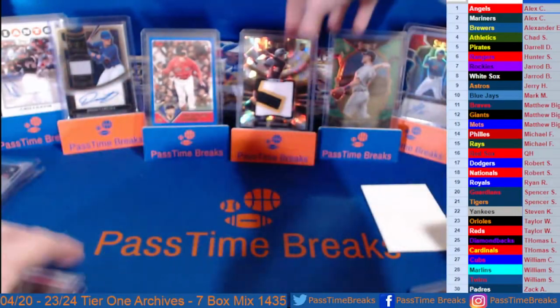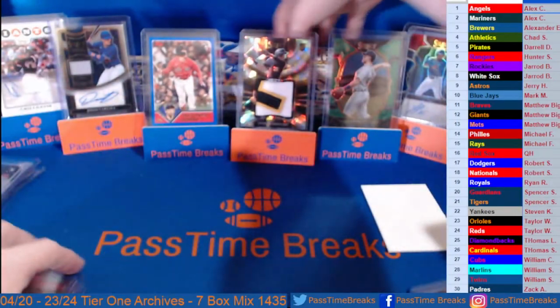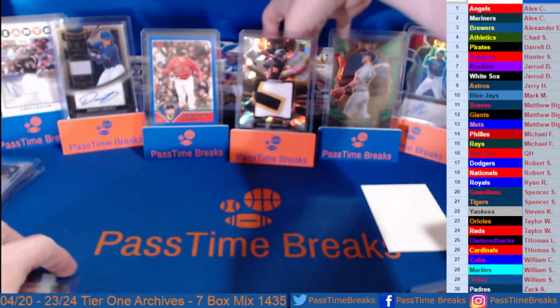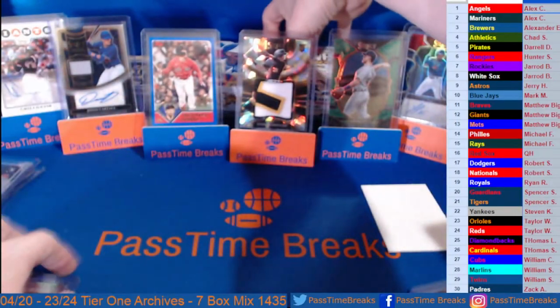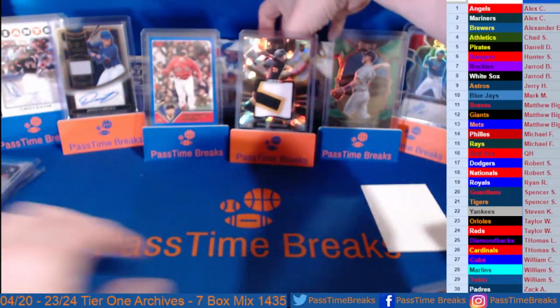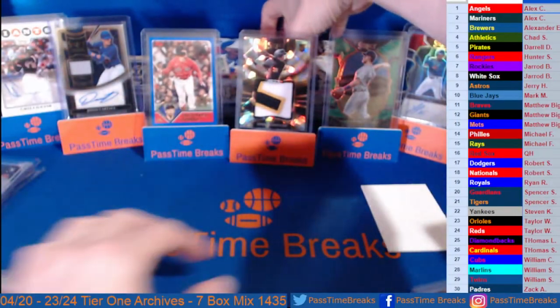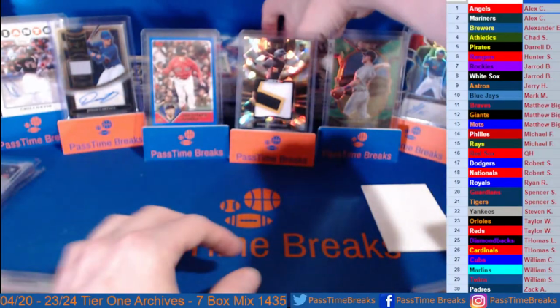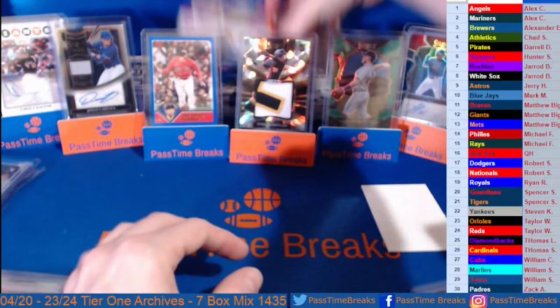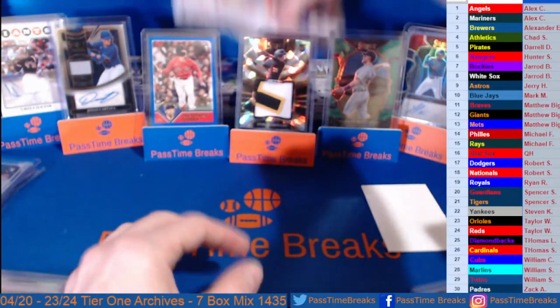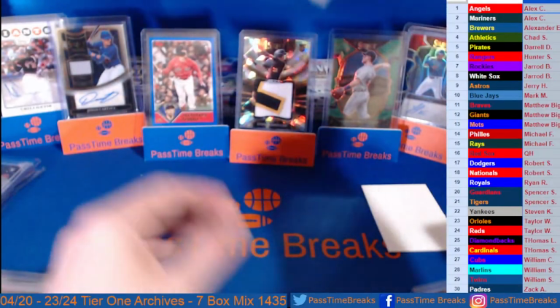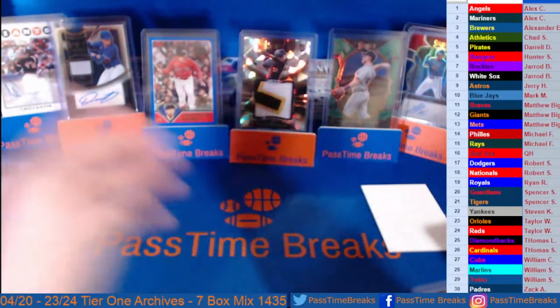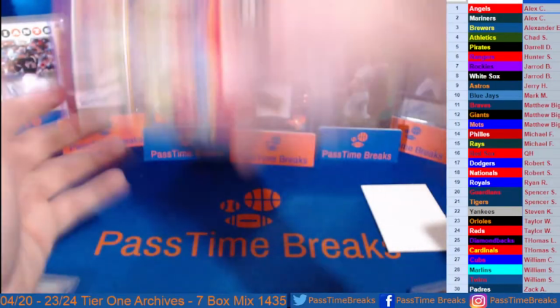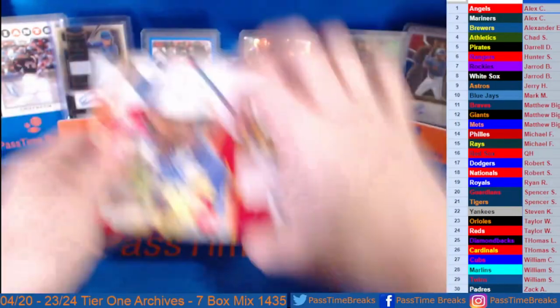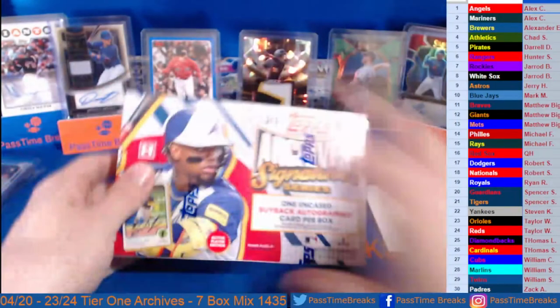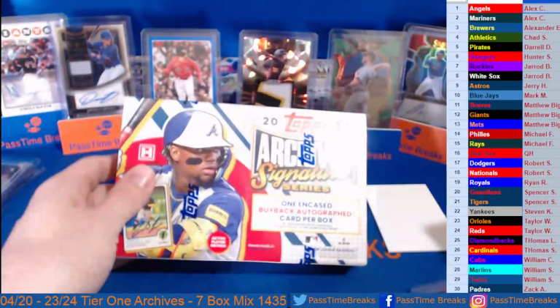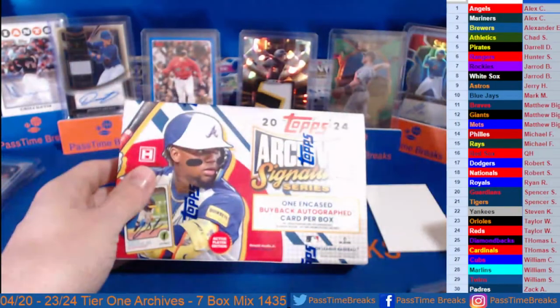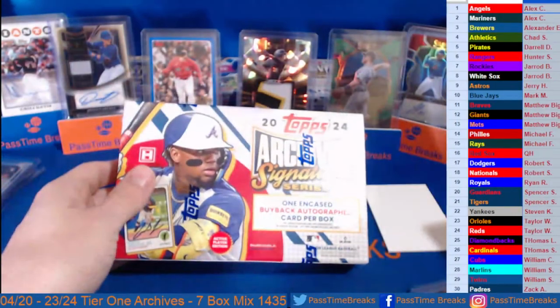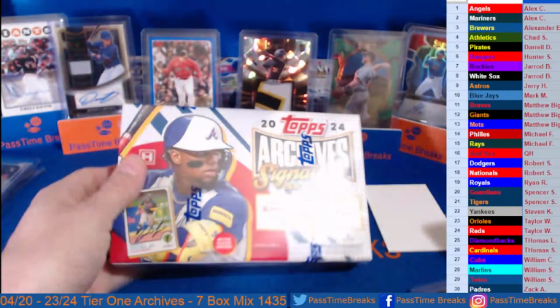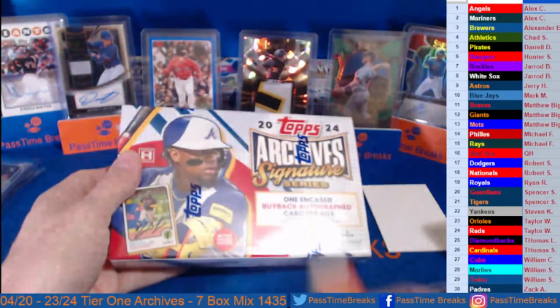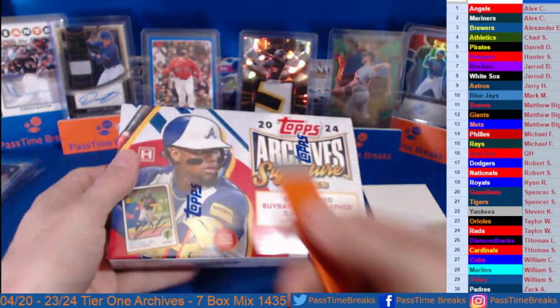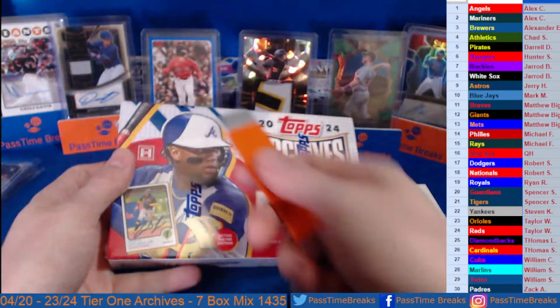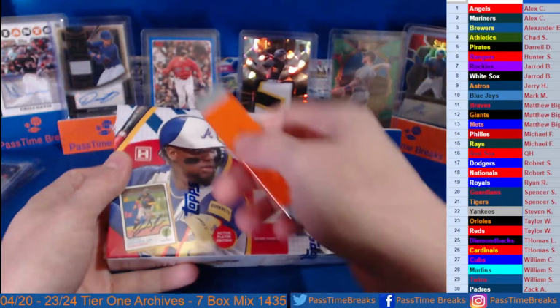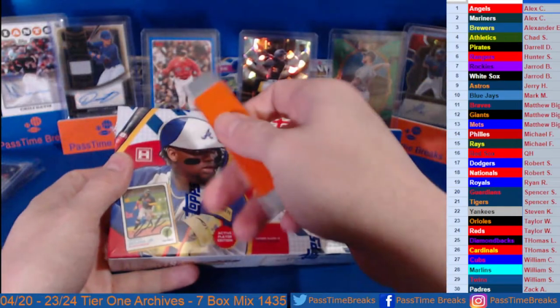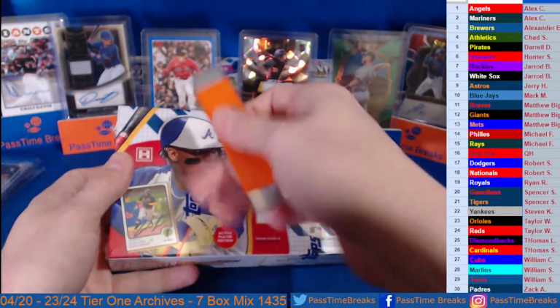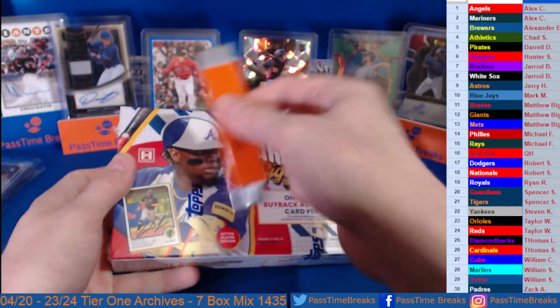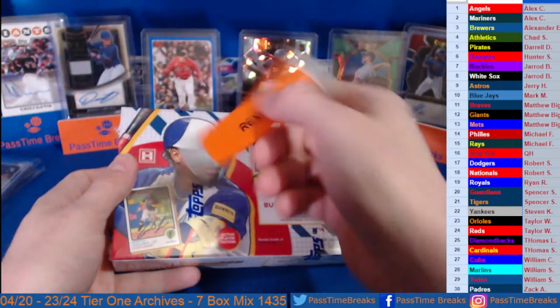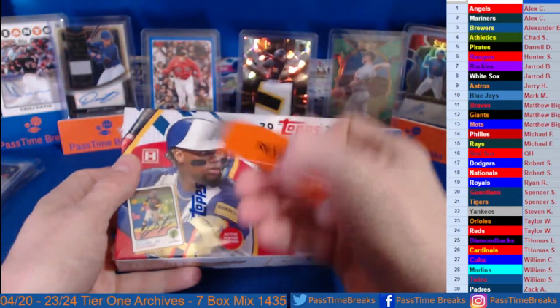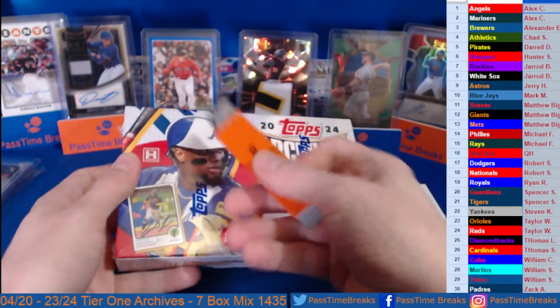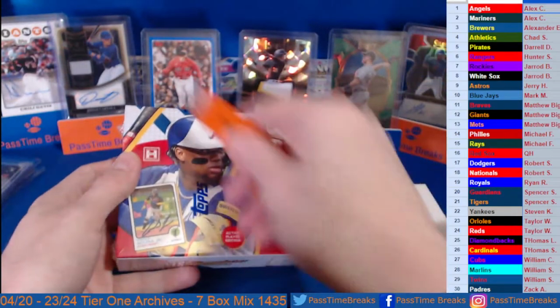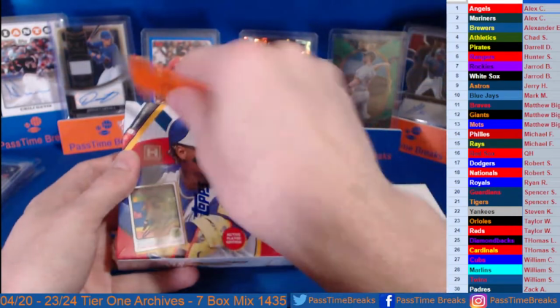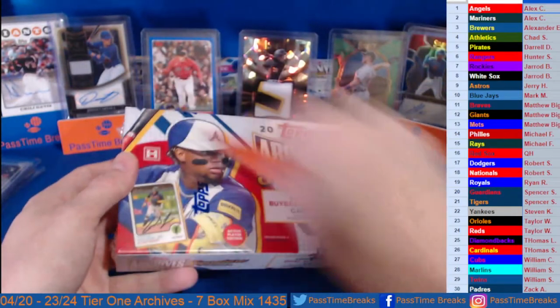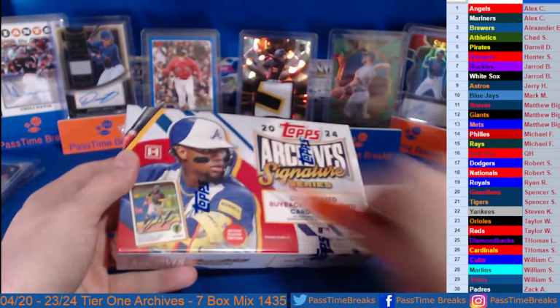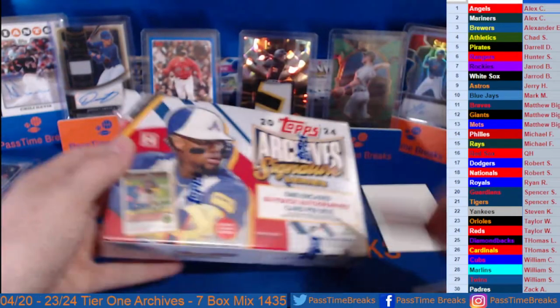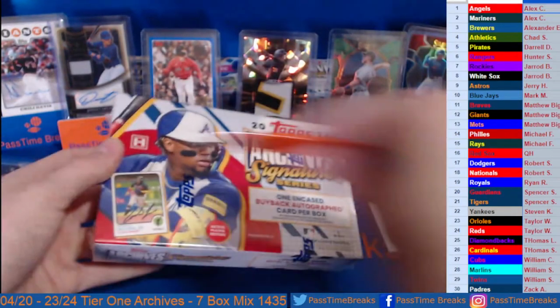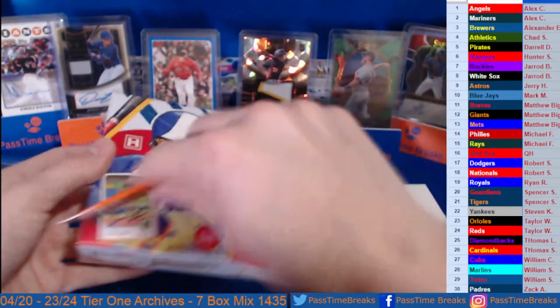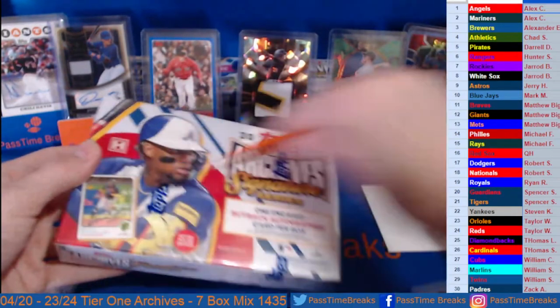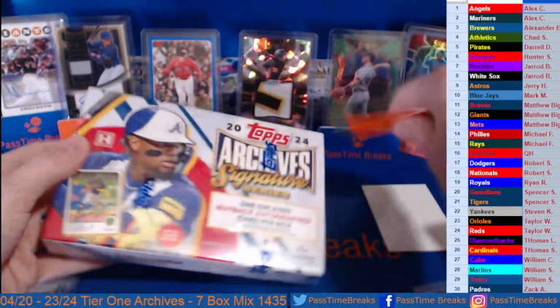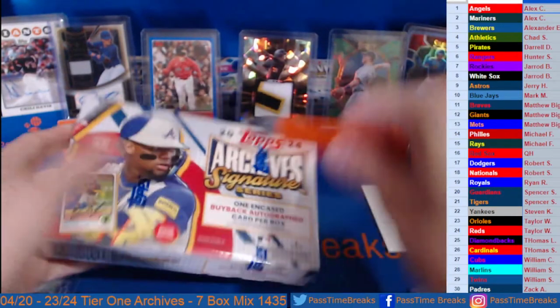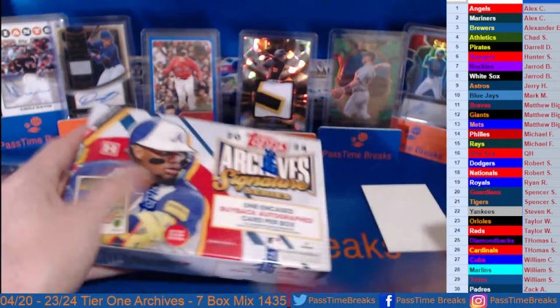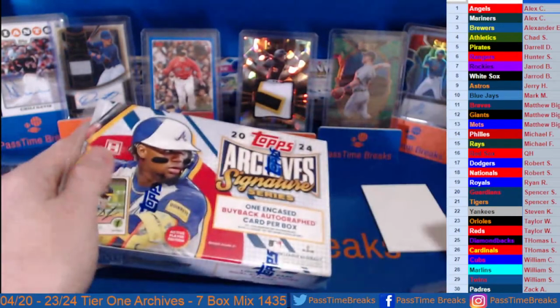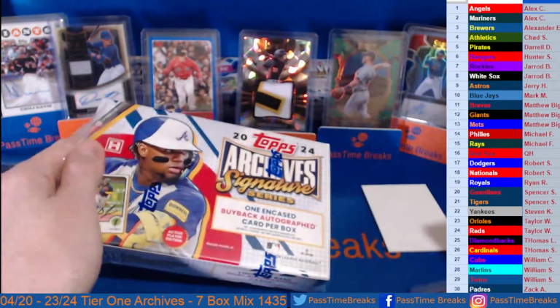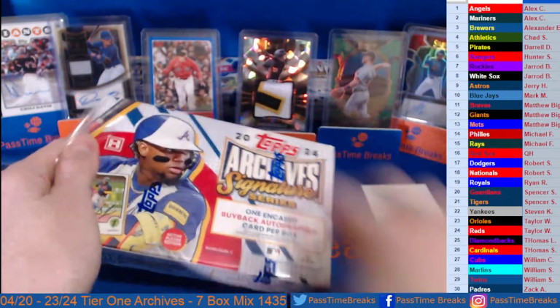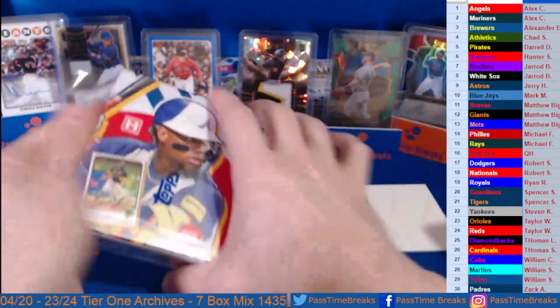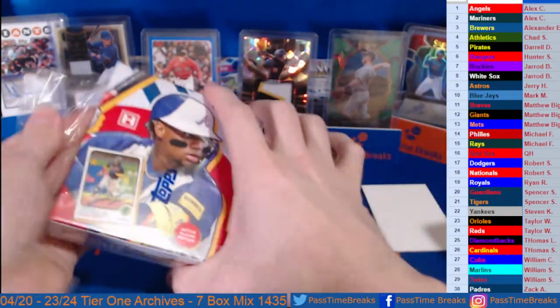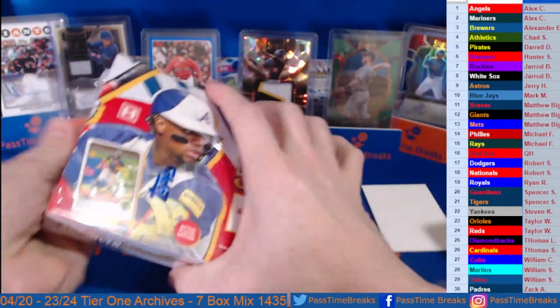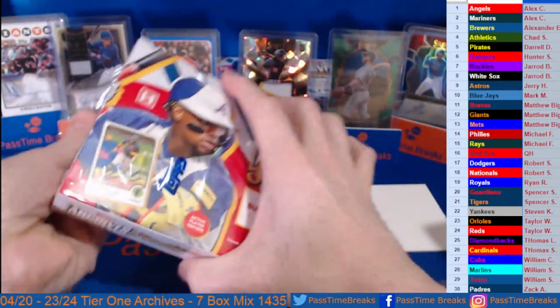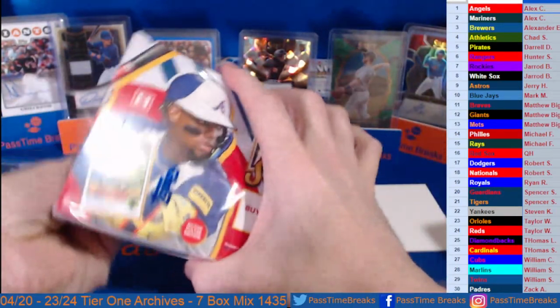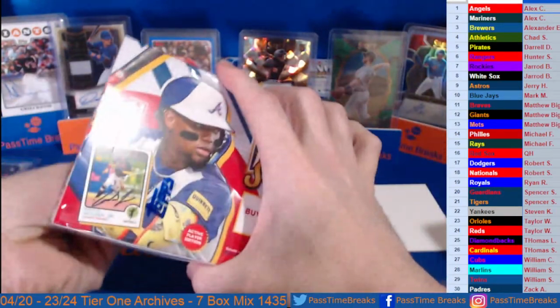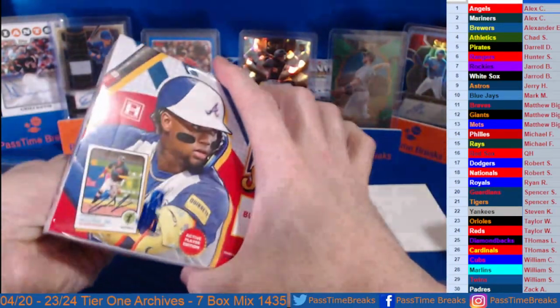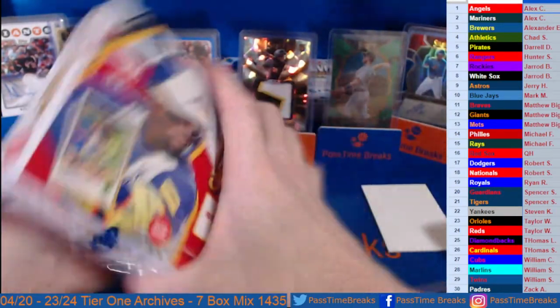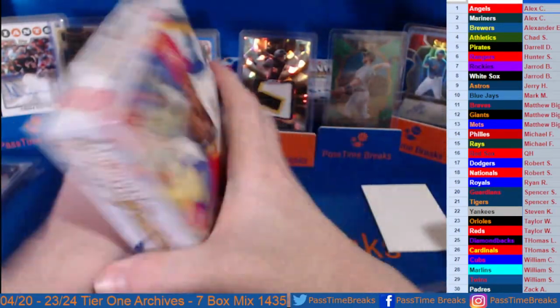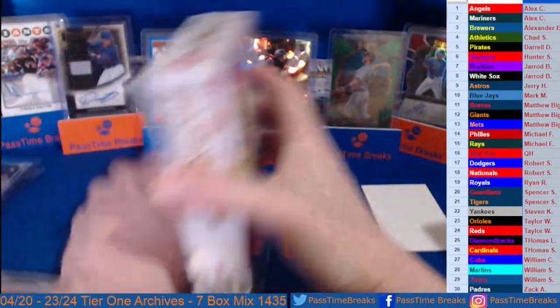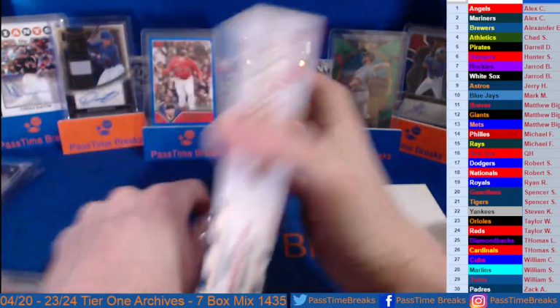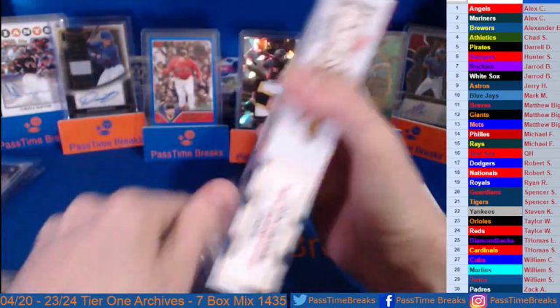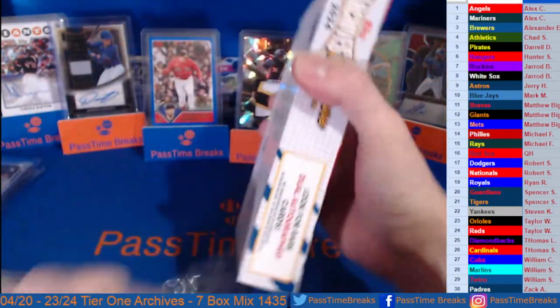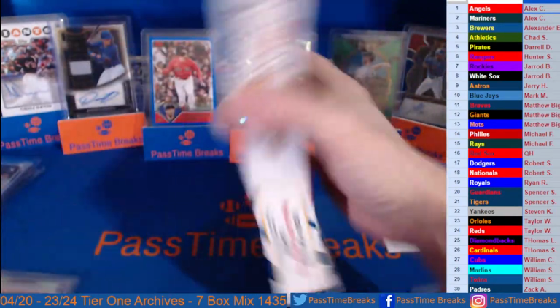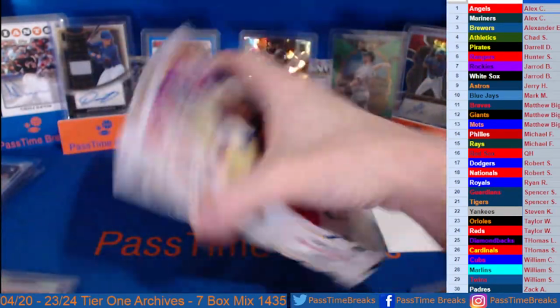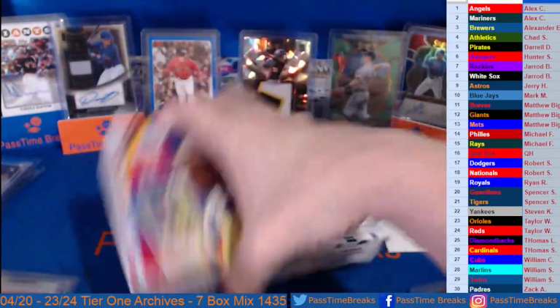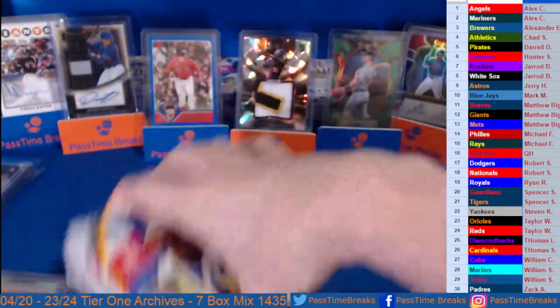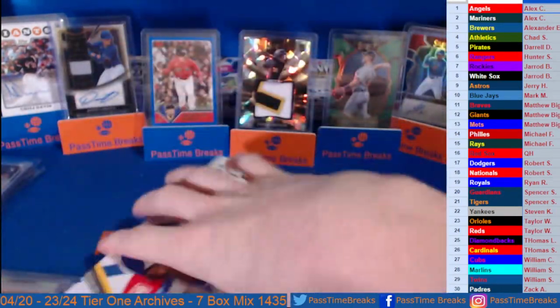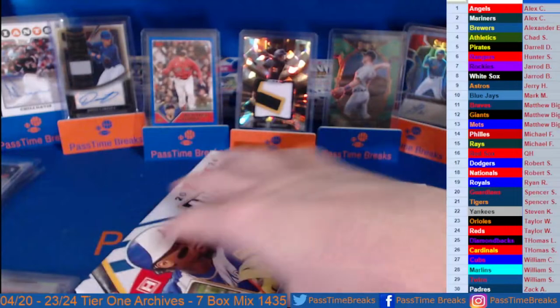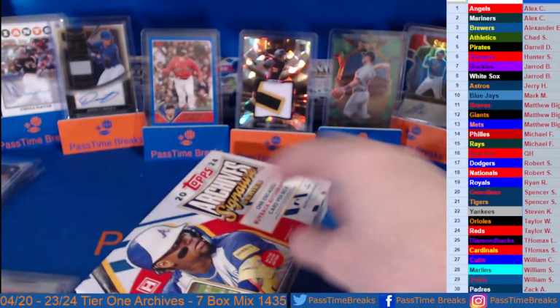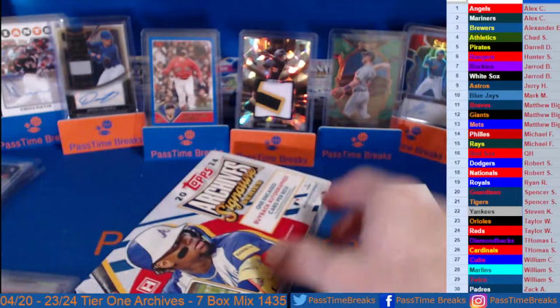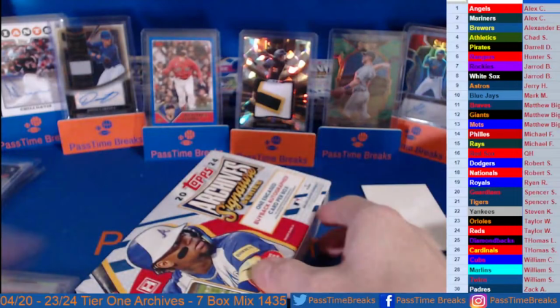Alright, Signature Series! Signature Series has been pretty good to us this year — I've seen some rough boxes but for us it's been pretty nice.